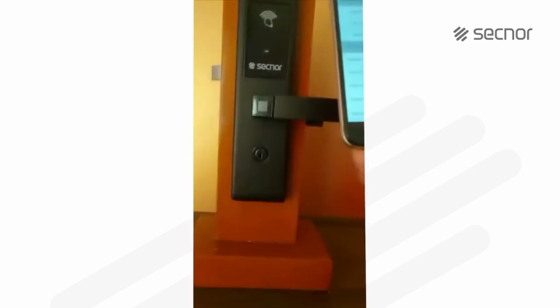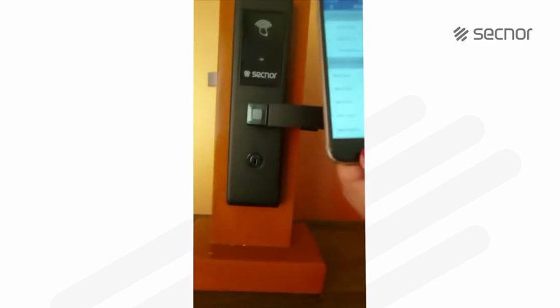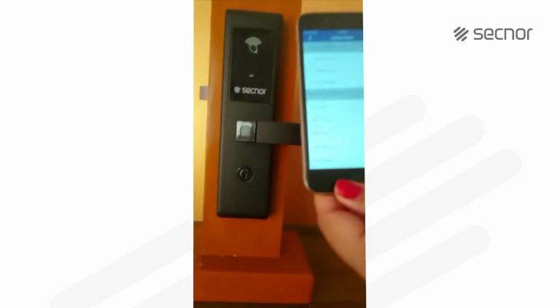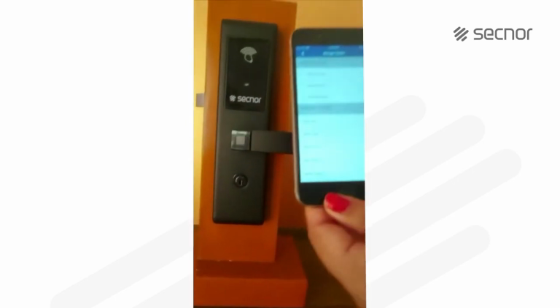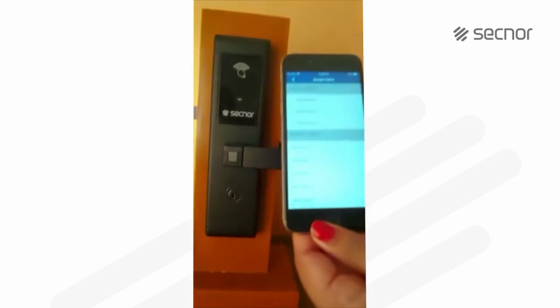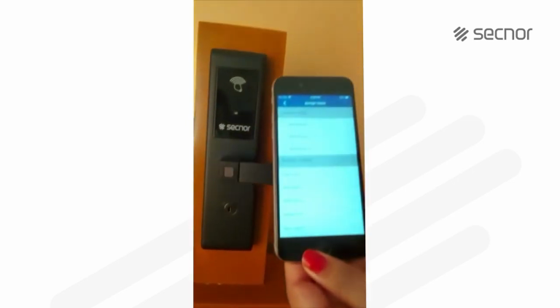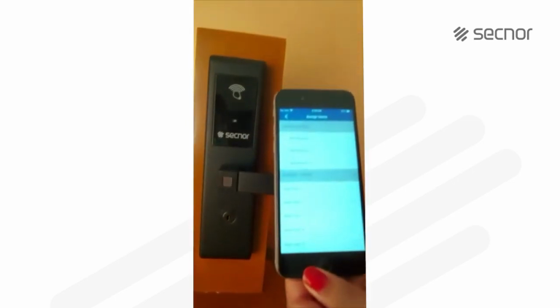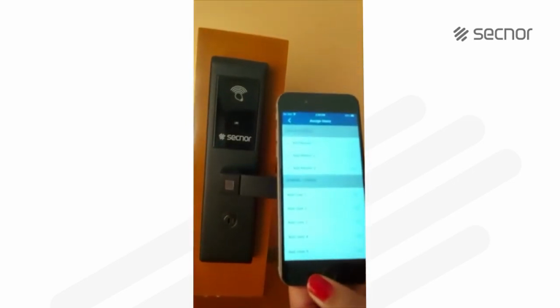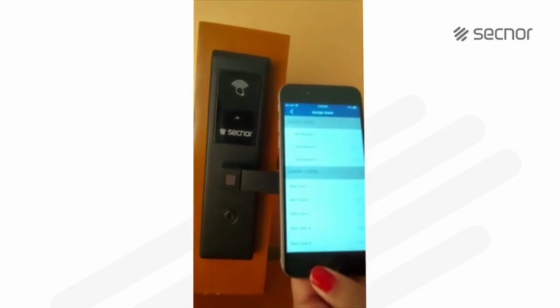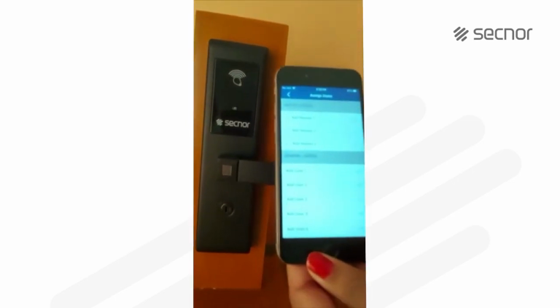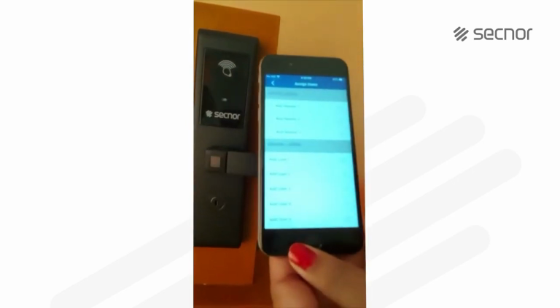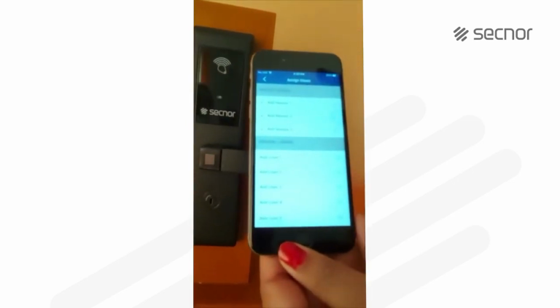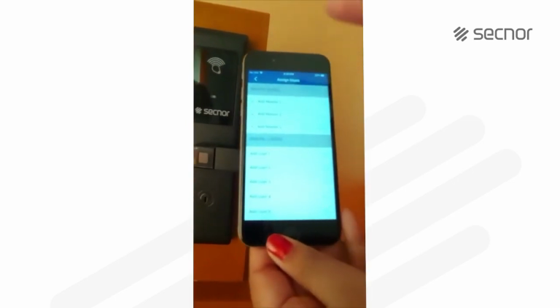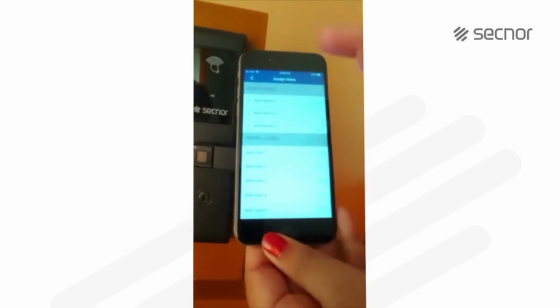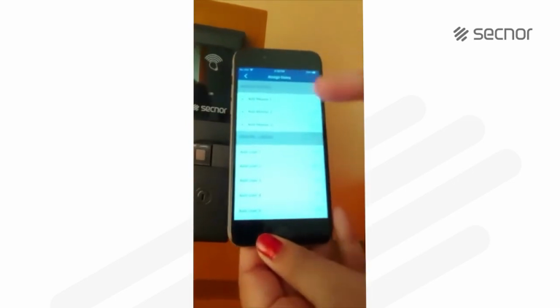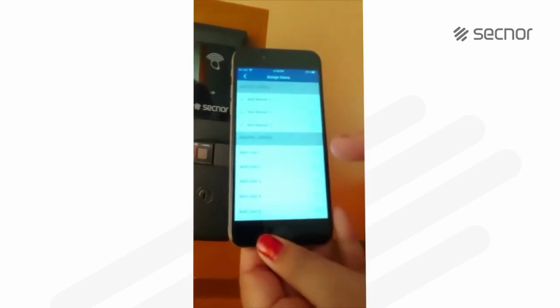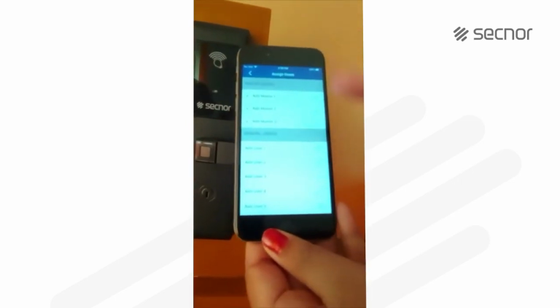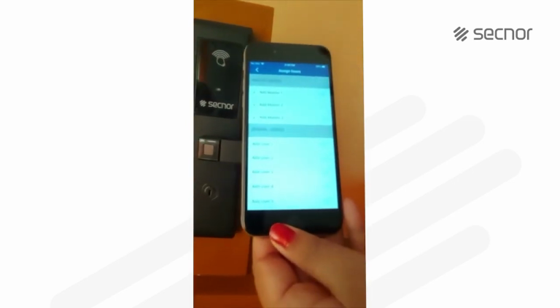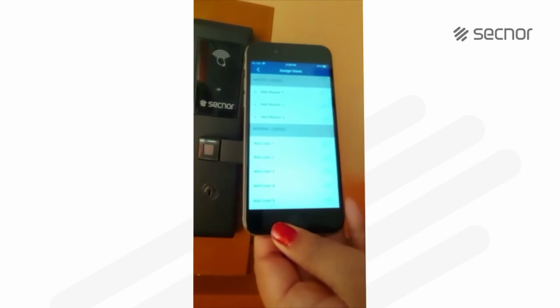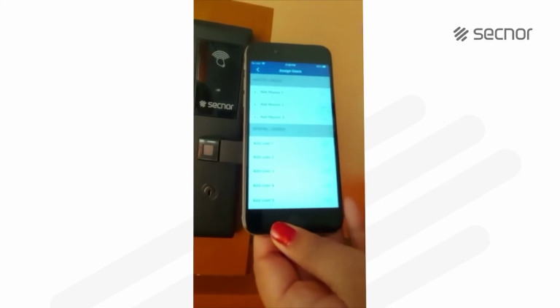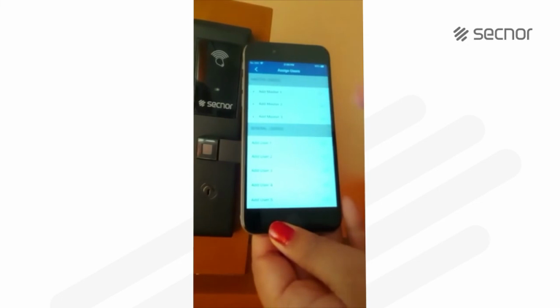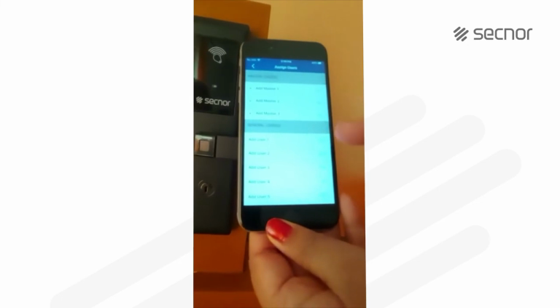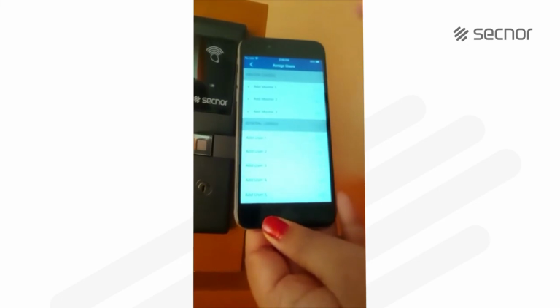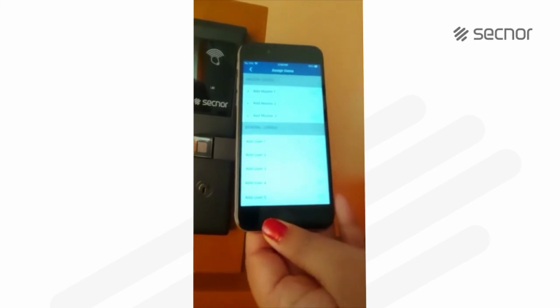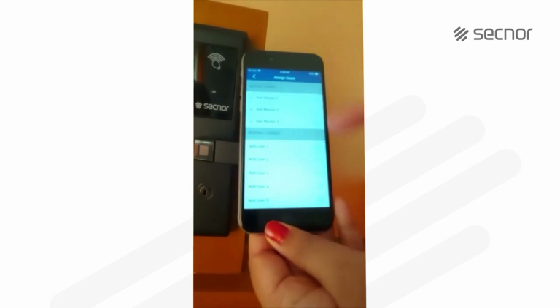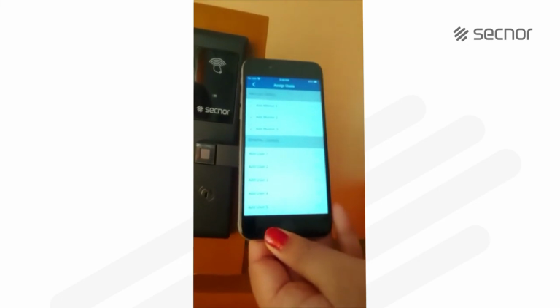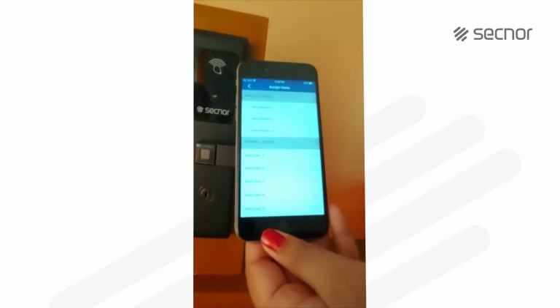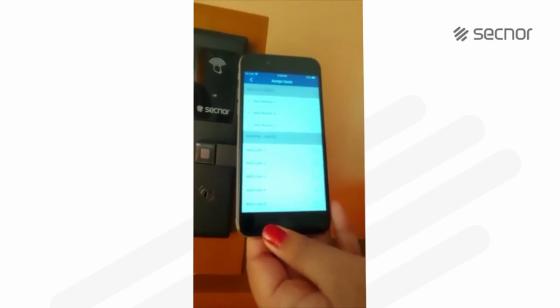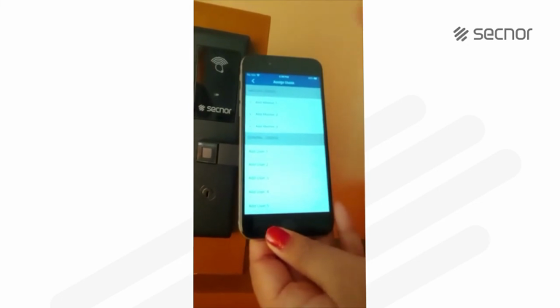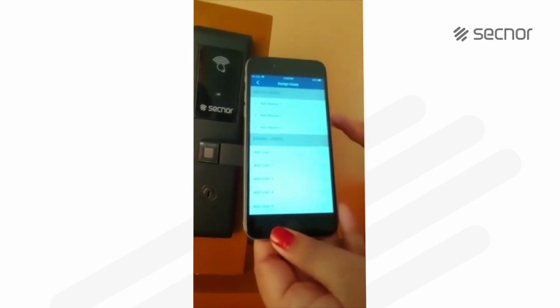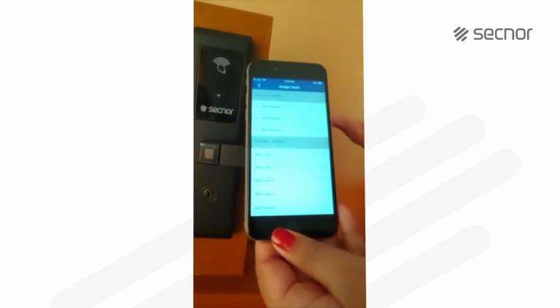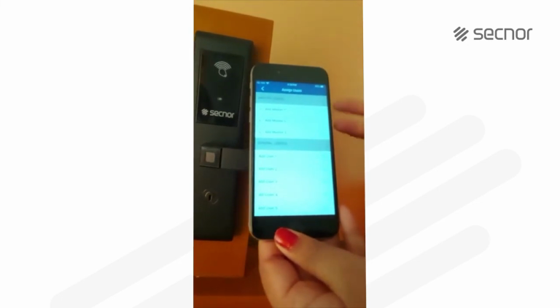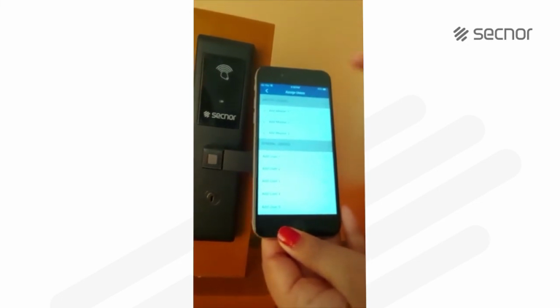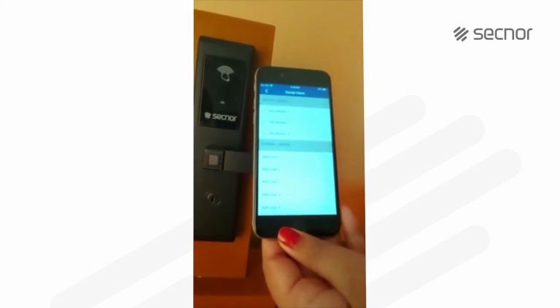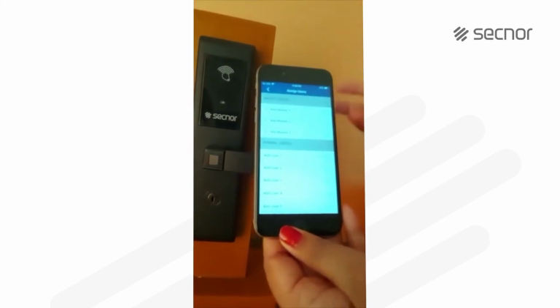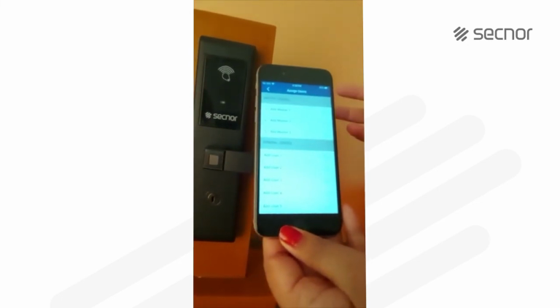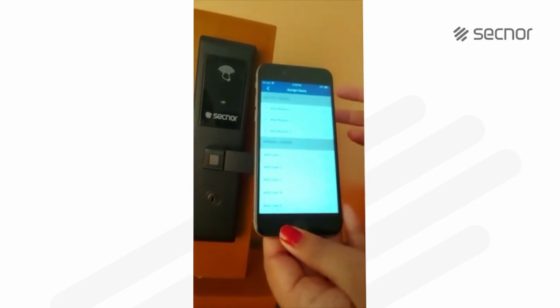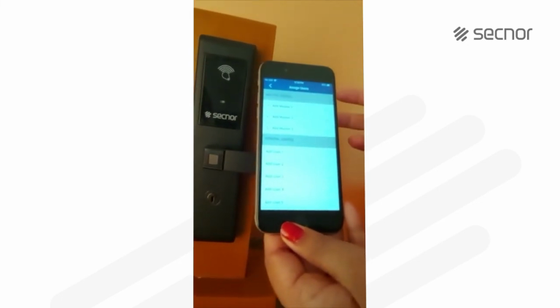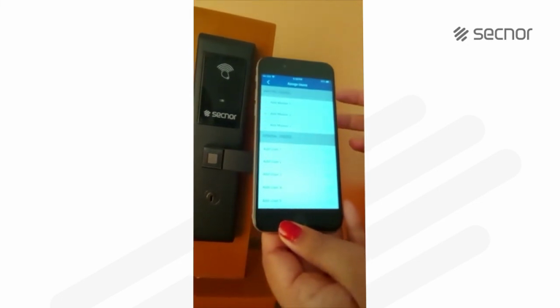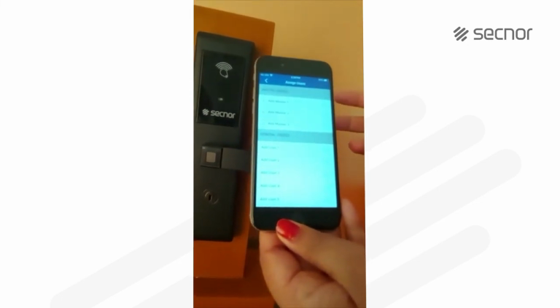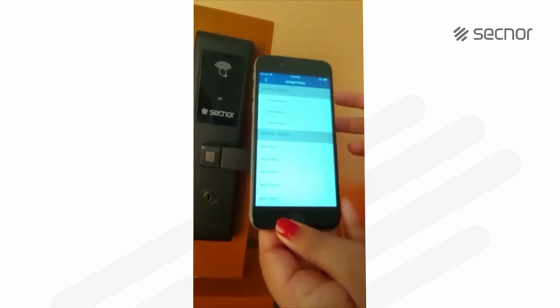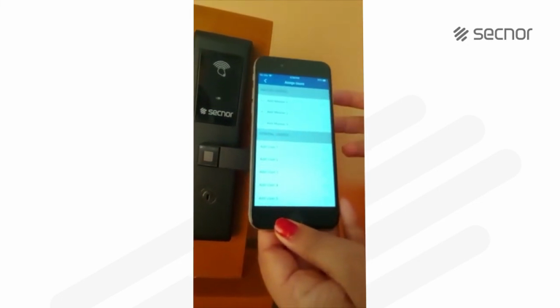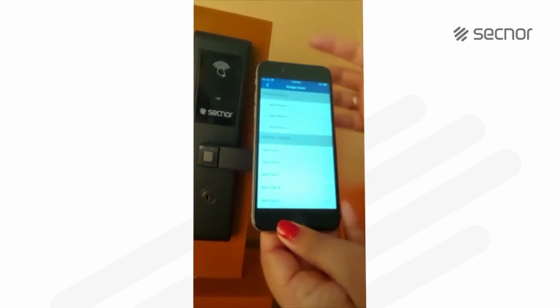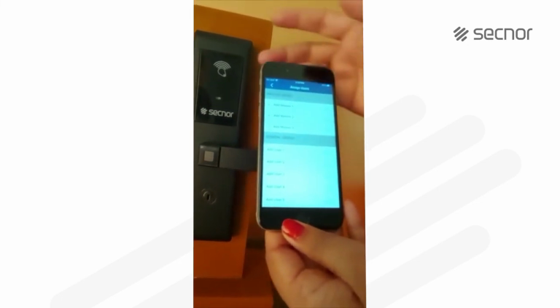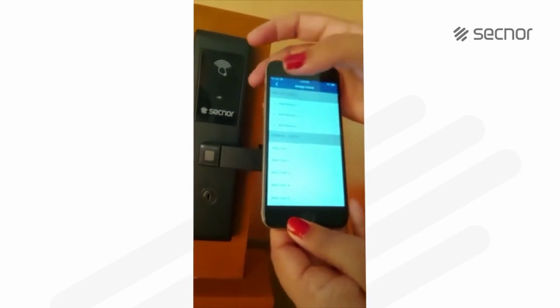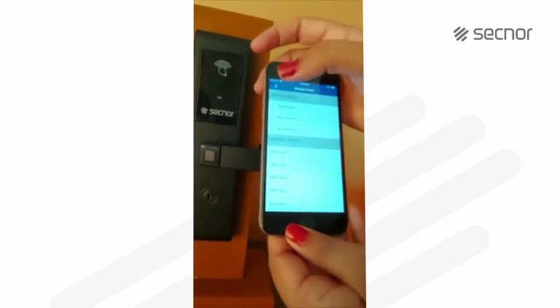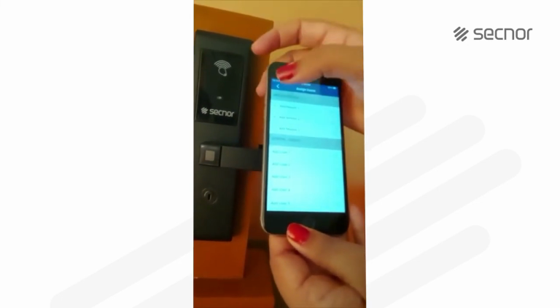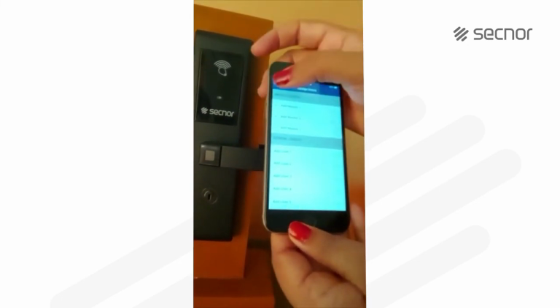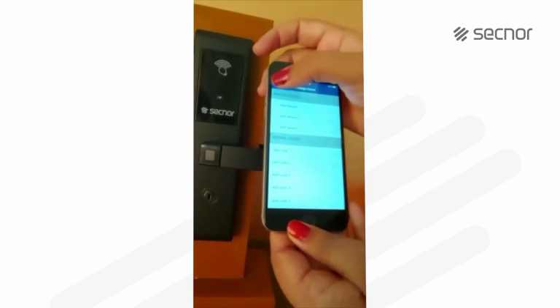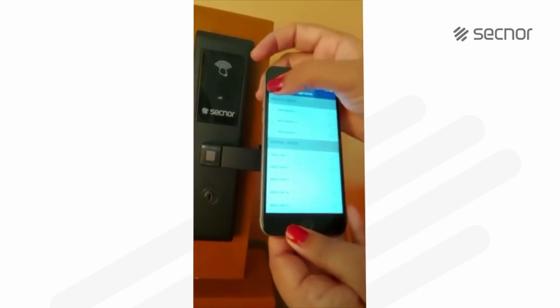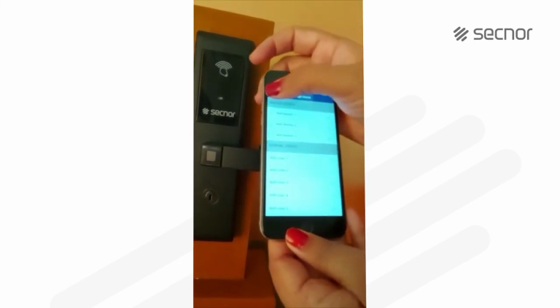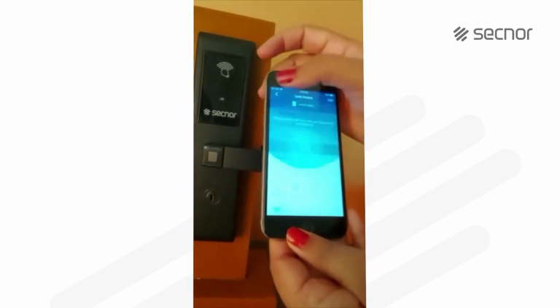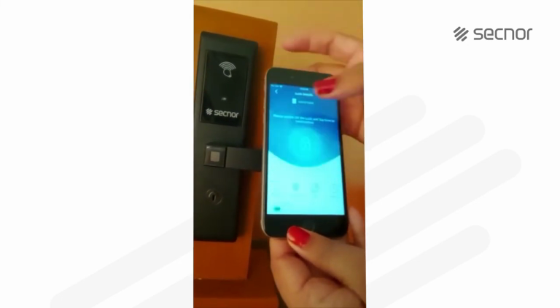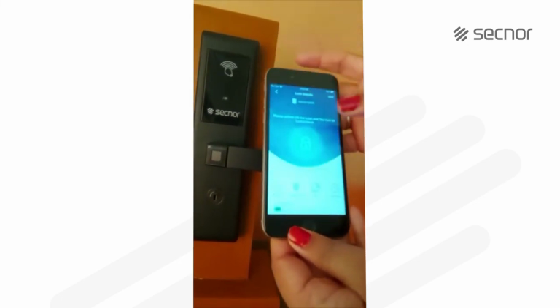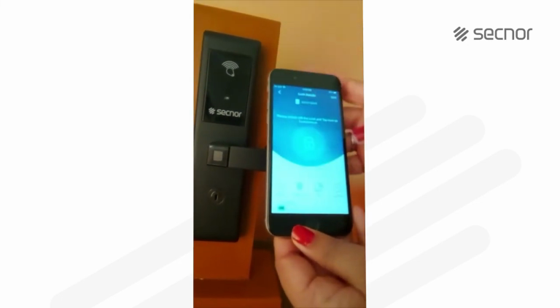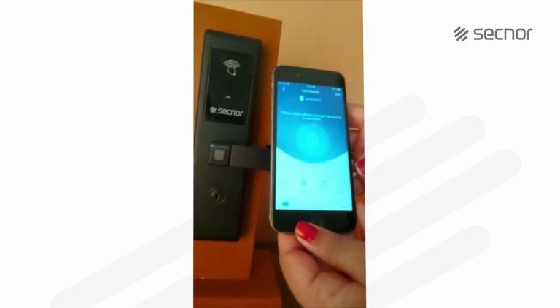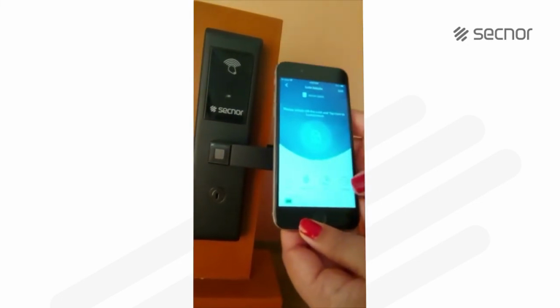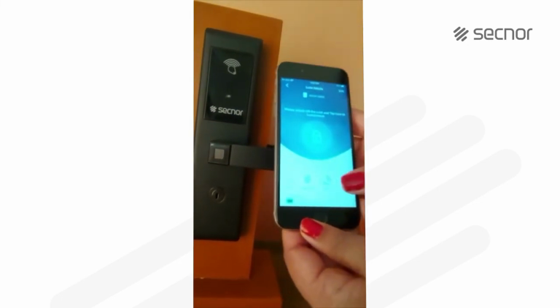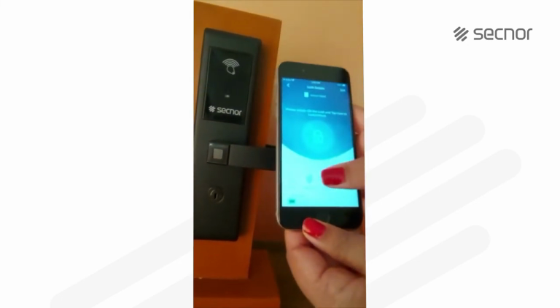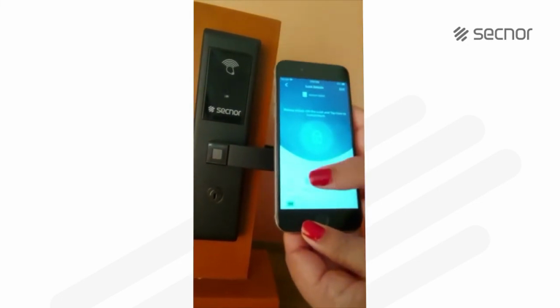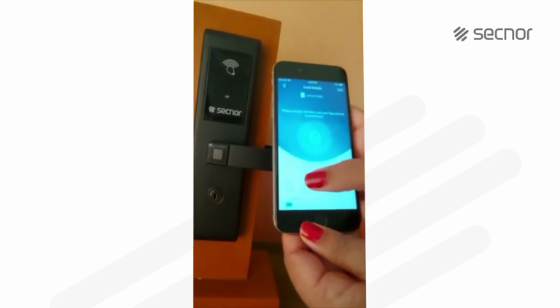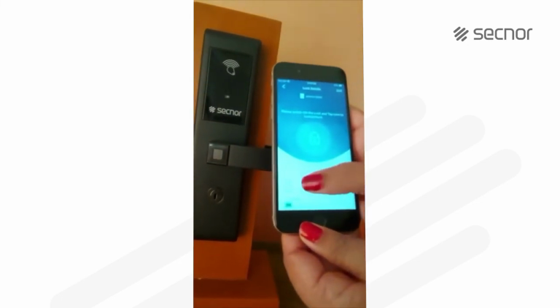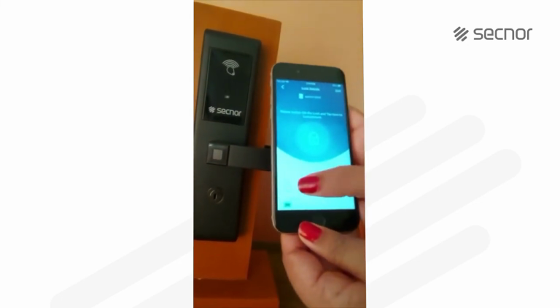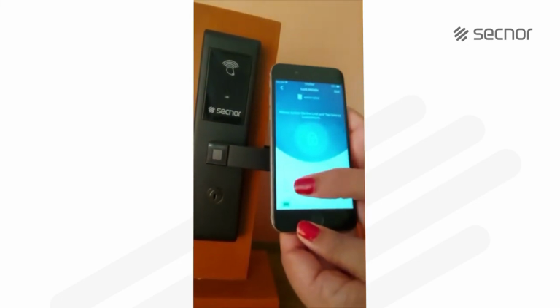In case you are travelling, you can actually give access to anybody from wherever you are. So this is the user tab.